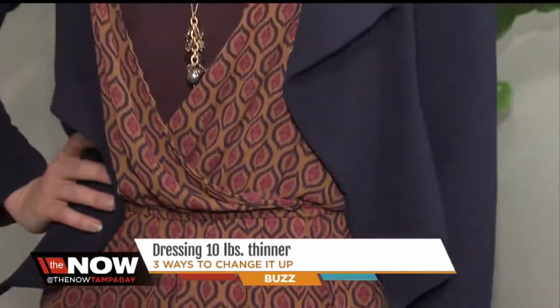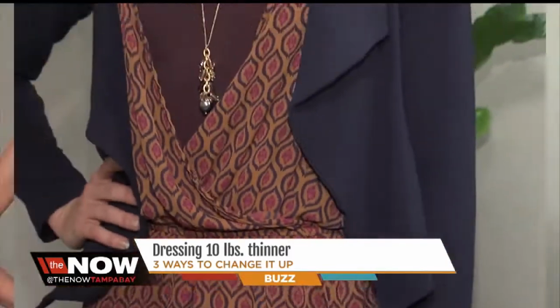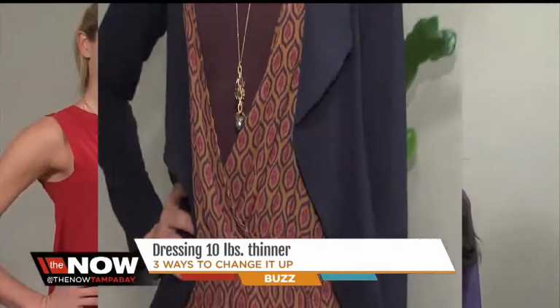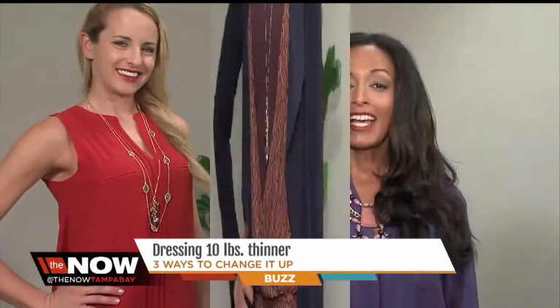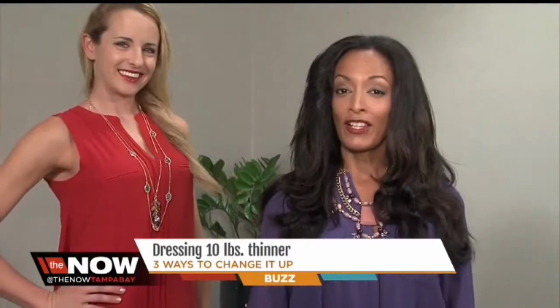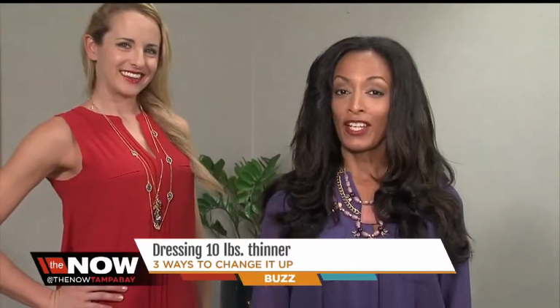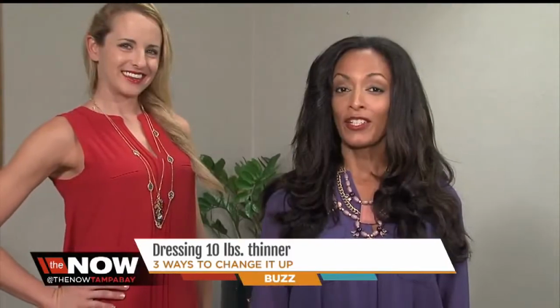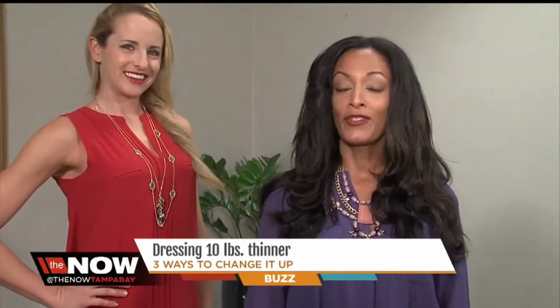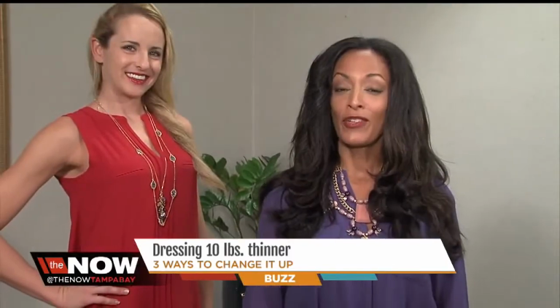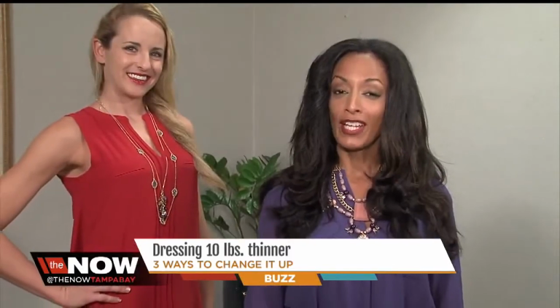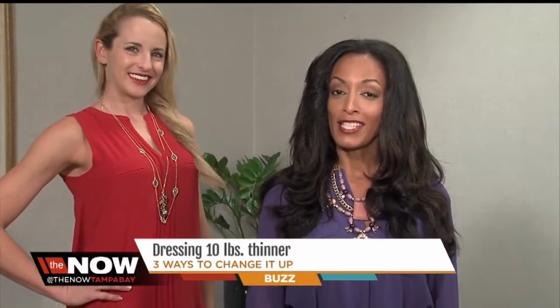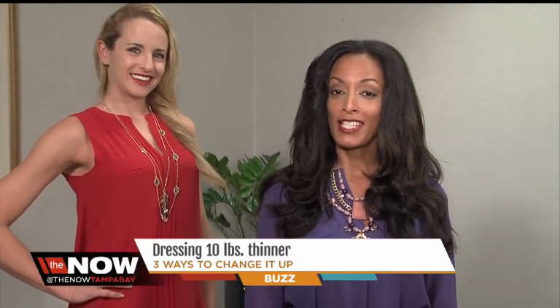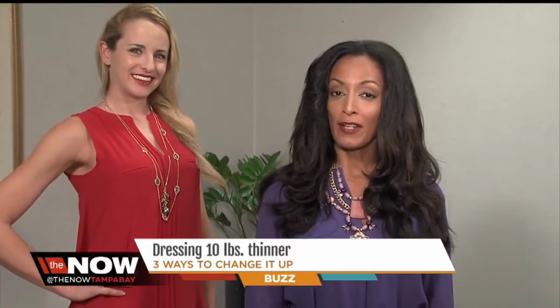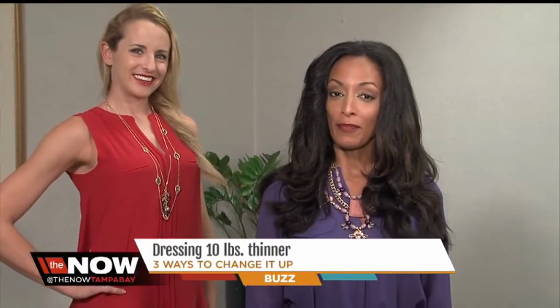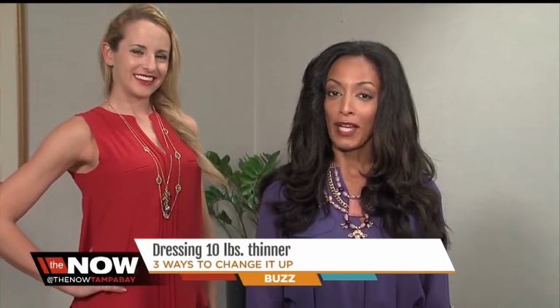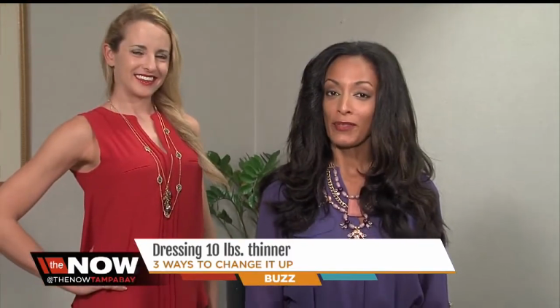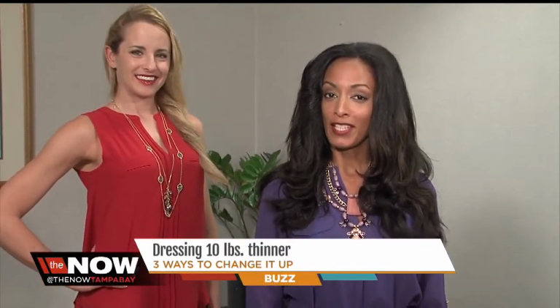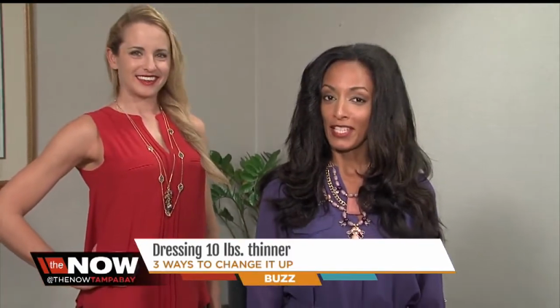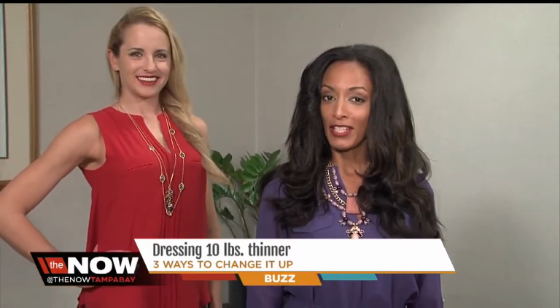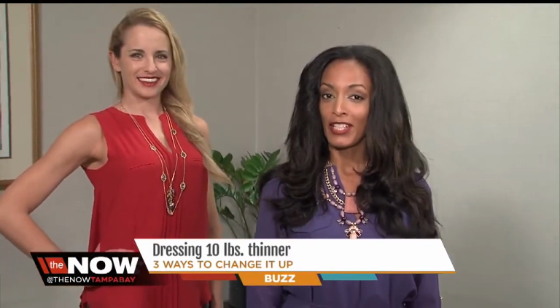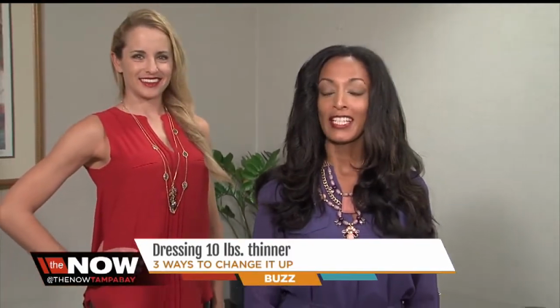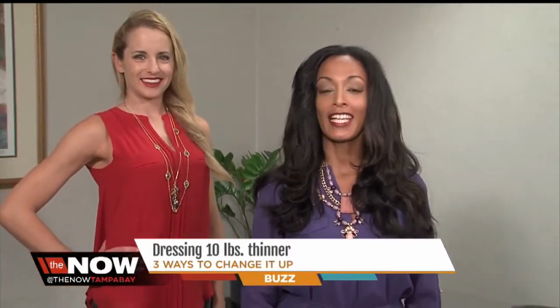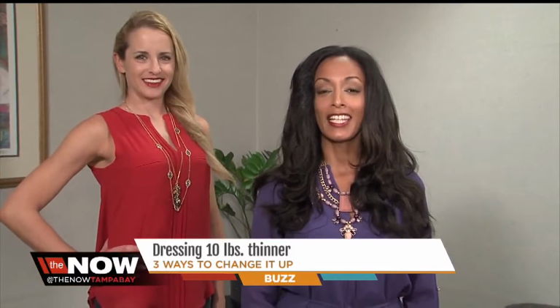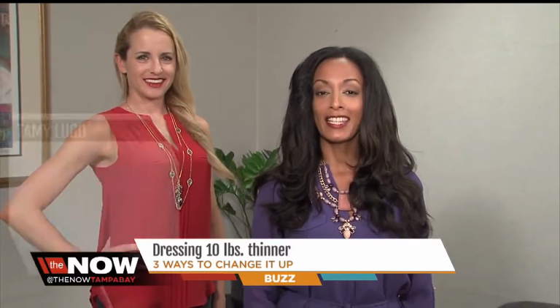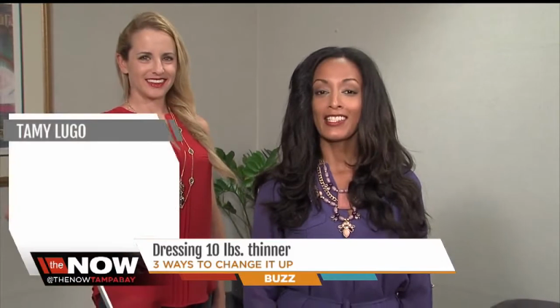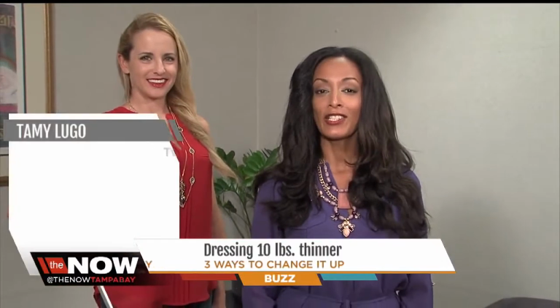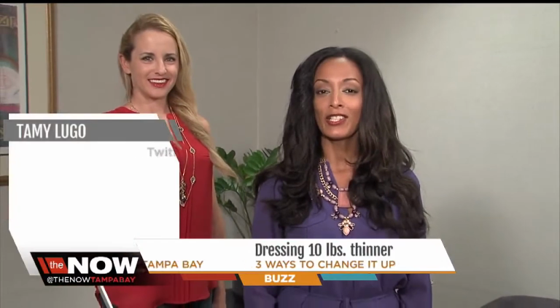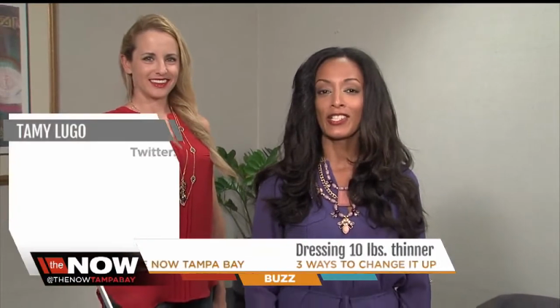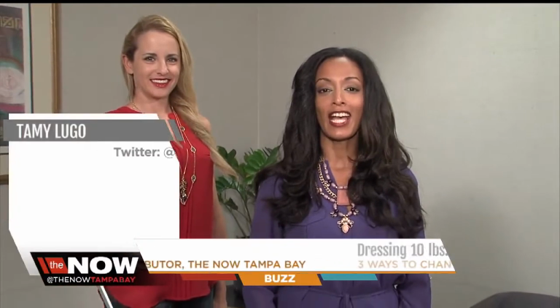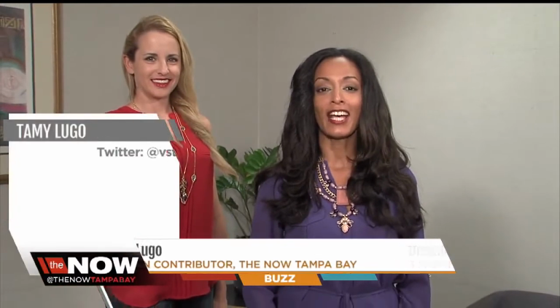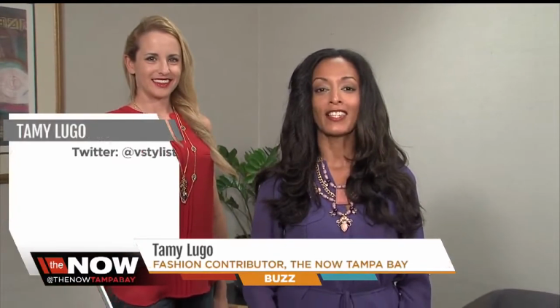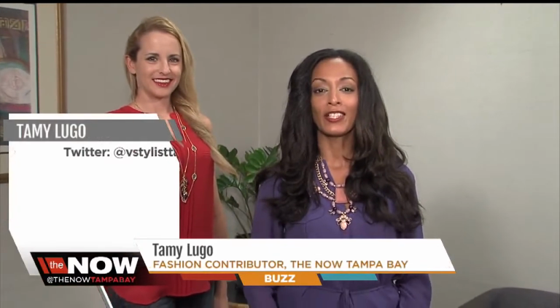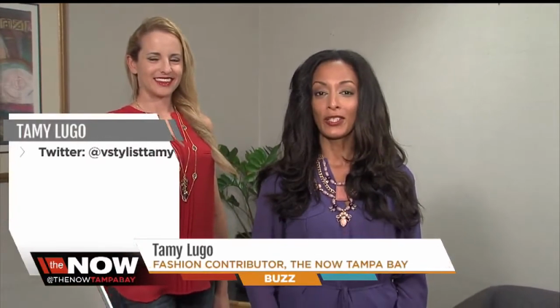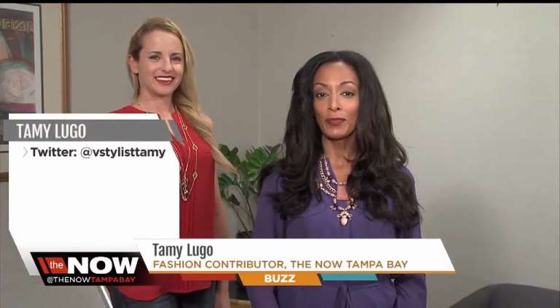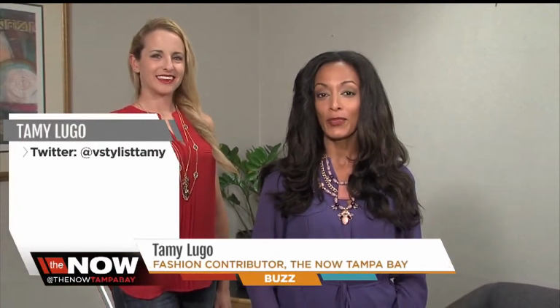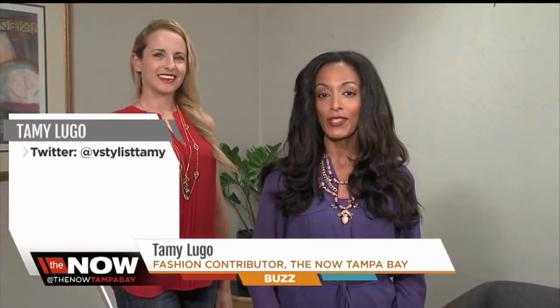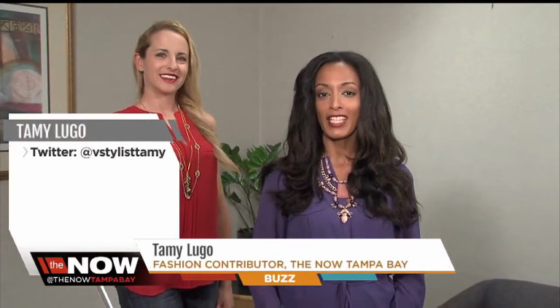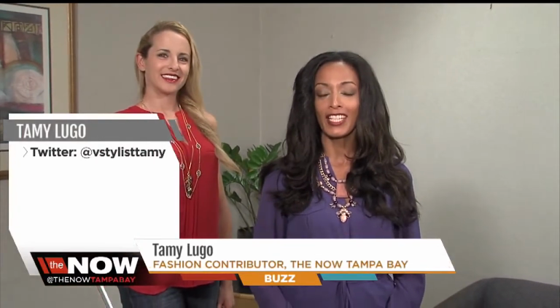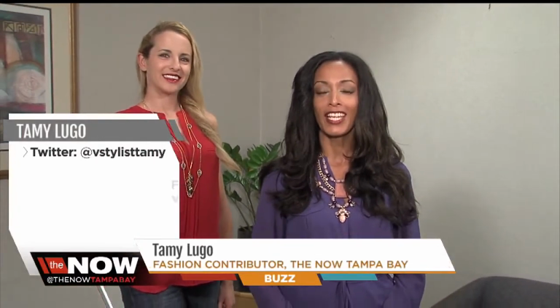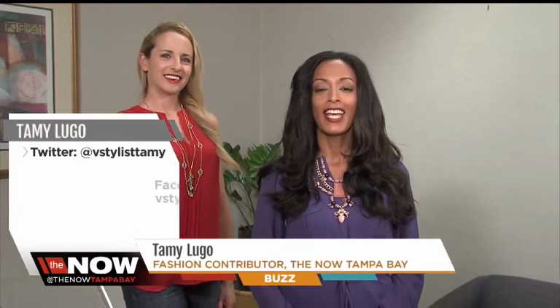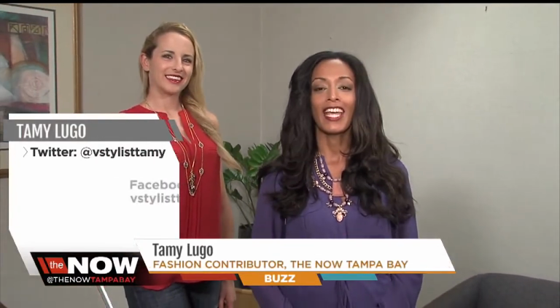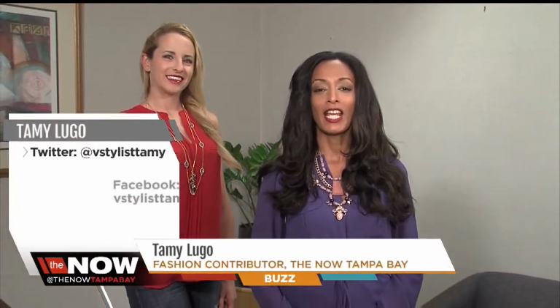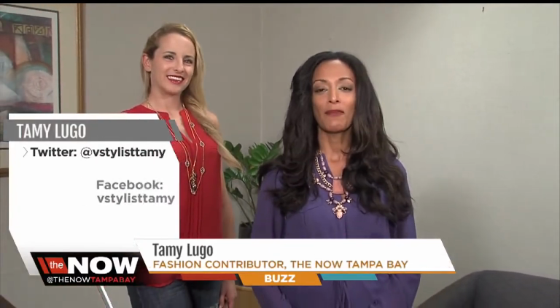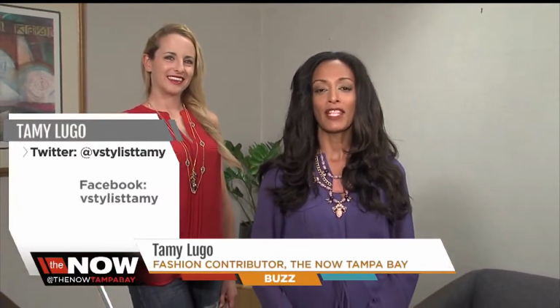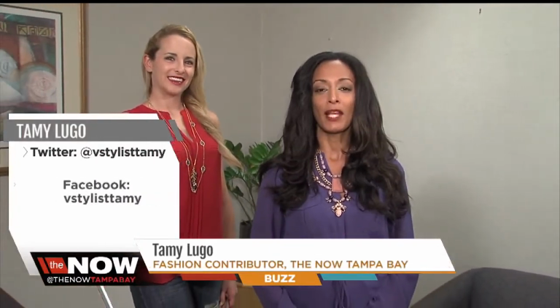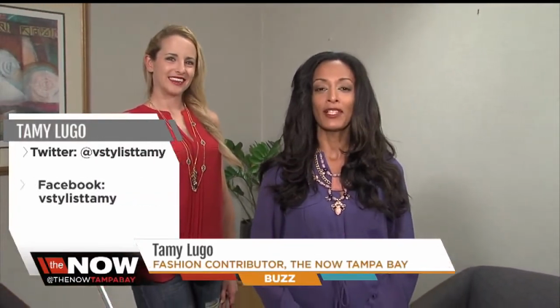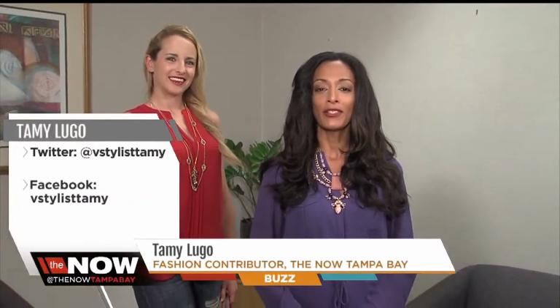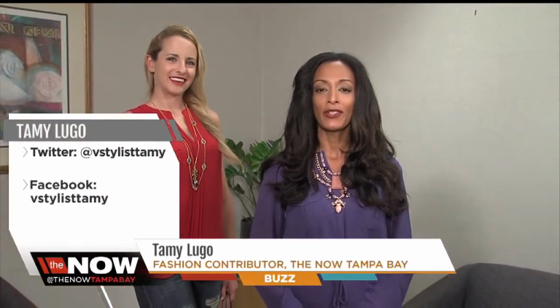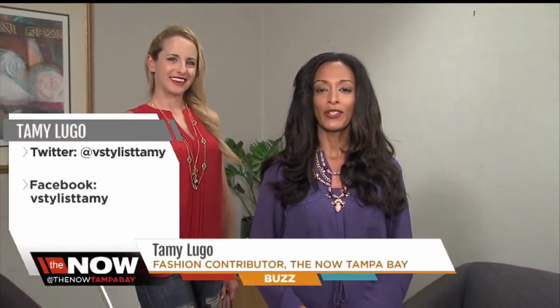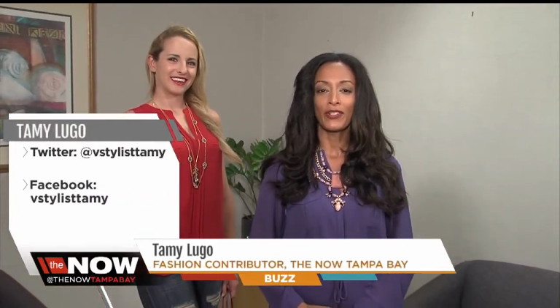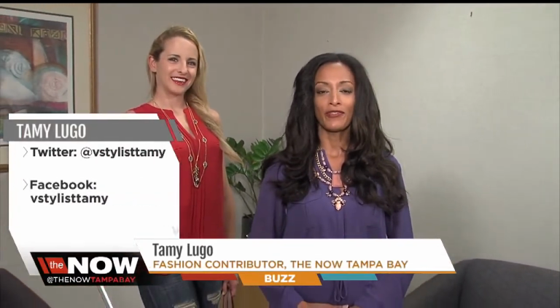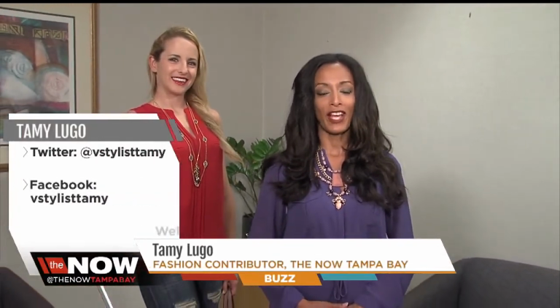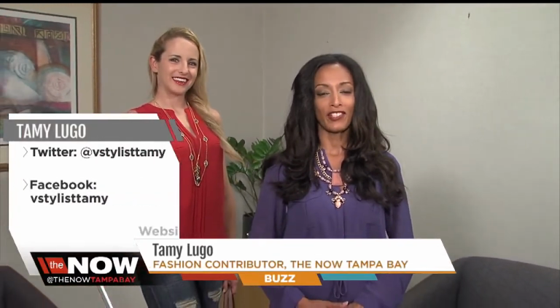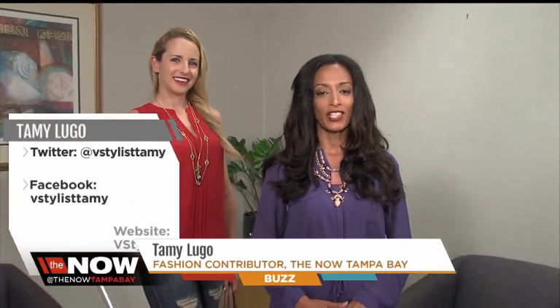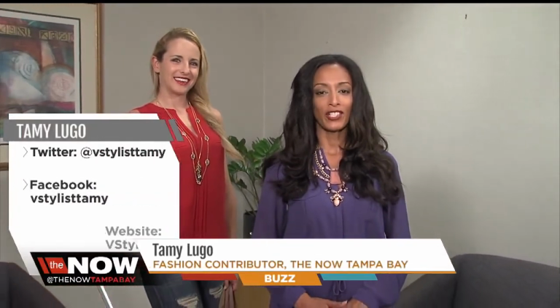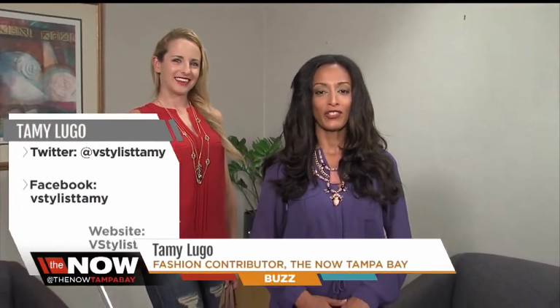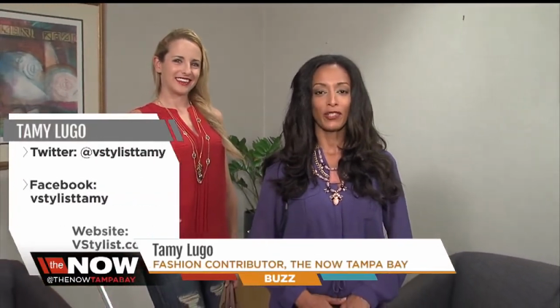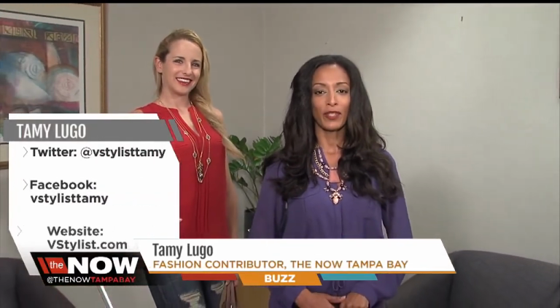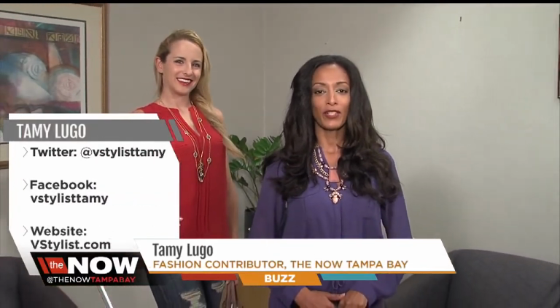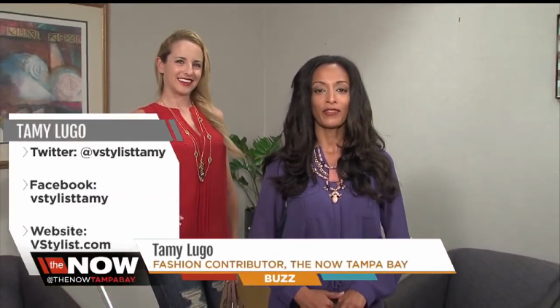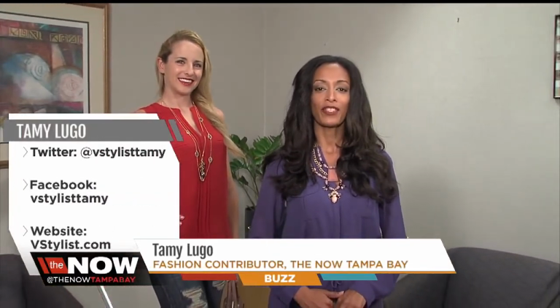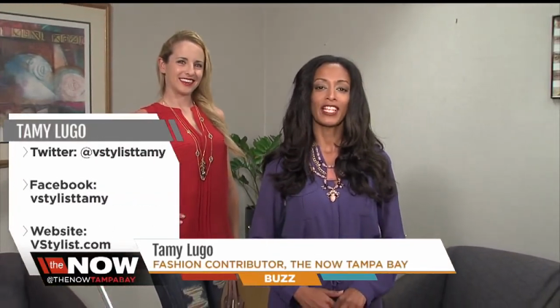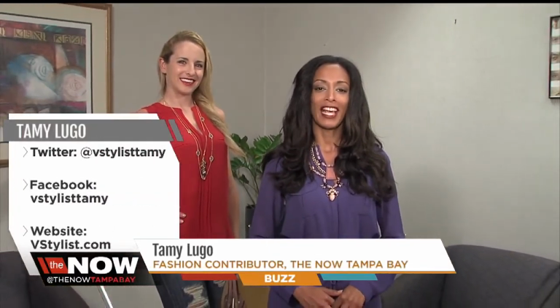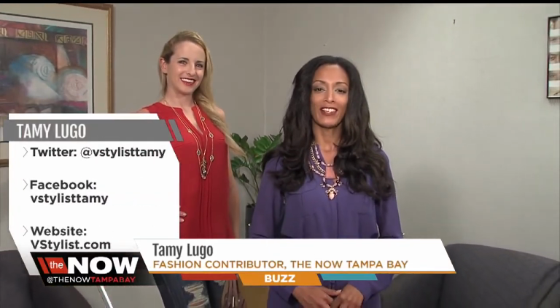Now that you dress 10 pounds thinner, get these looks at the Look Boutique. I'm Tammy Lugo, your fashion contributor for the Now.